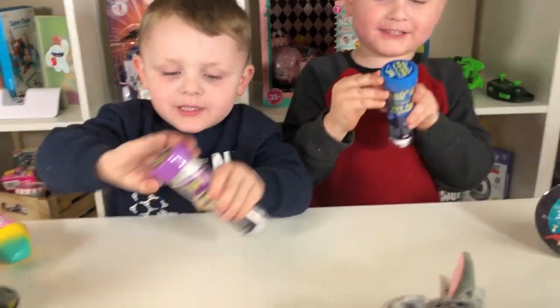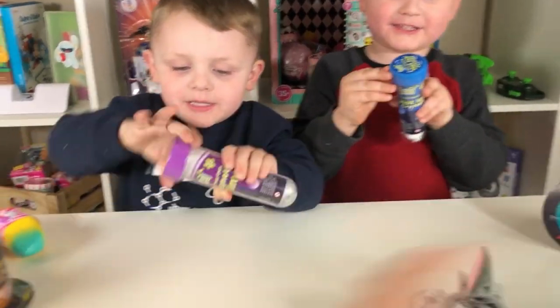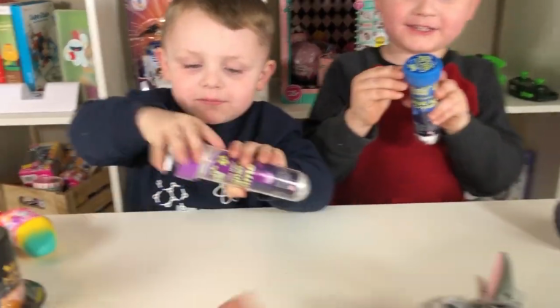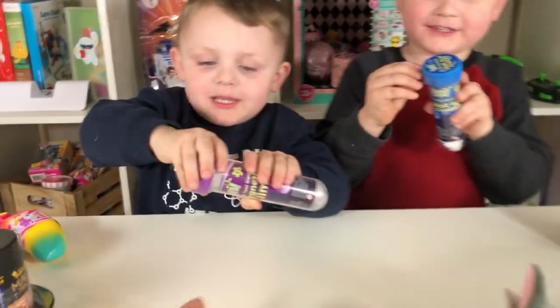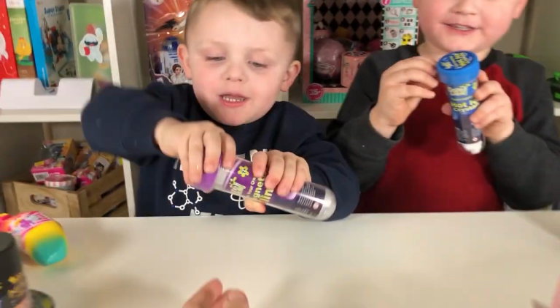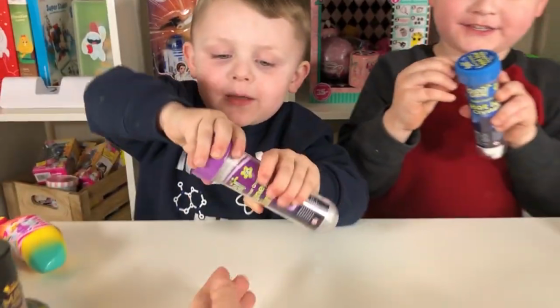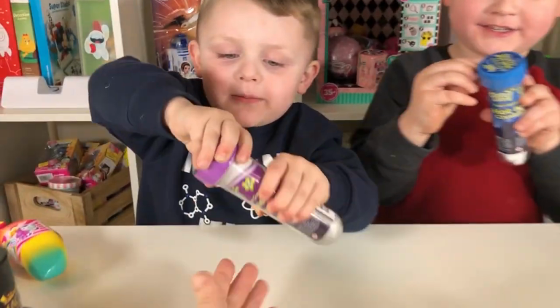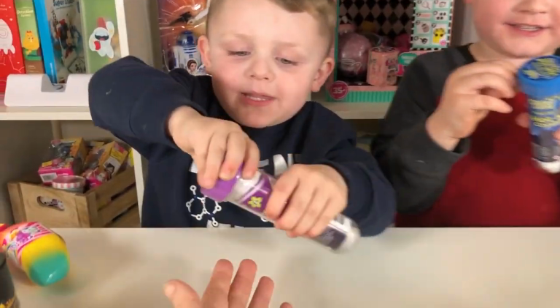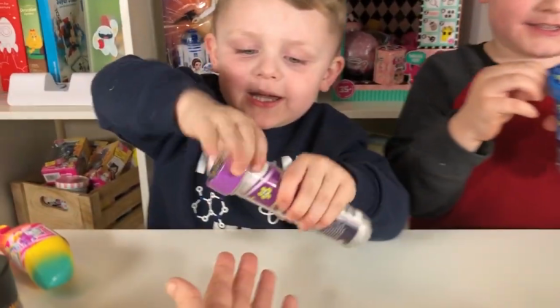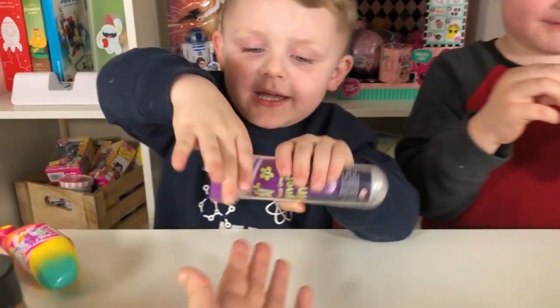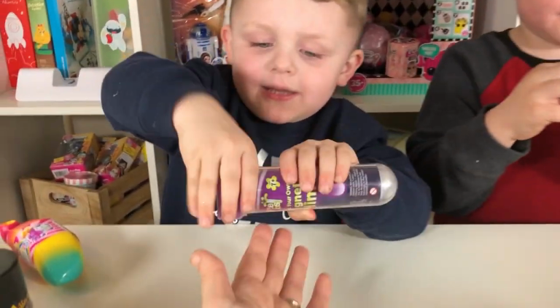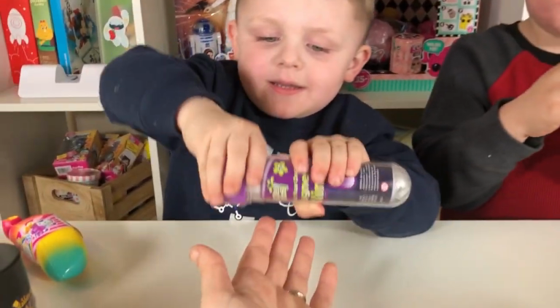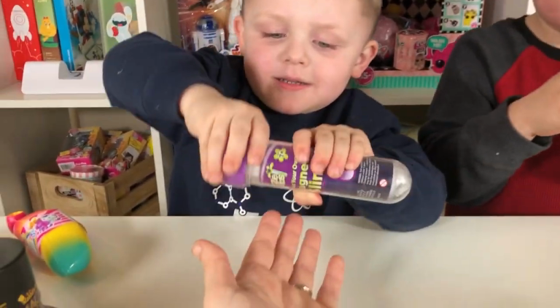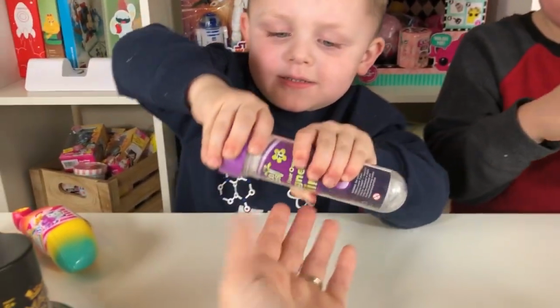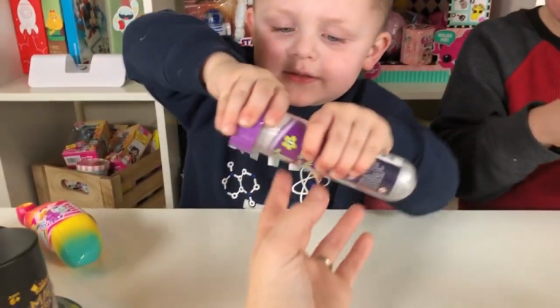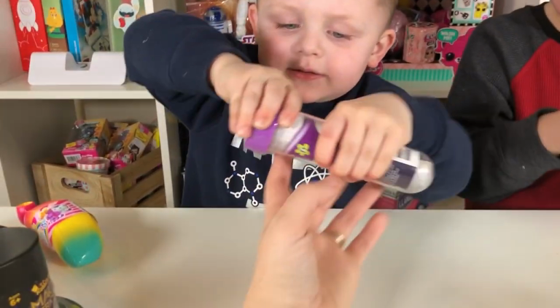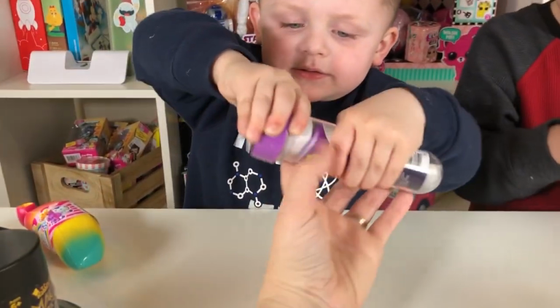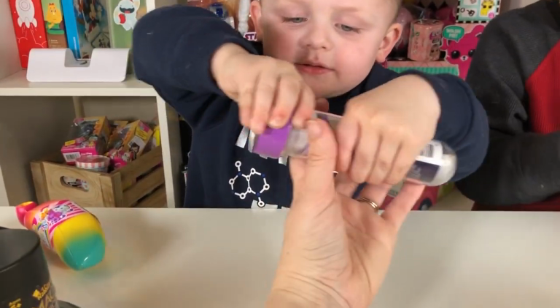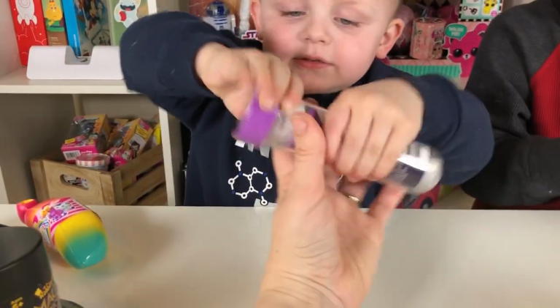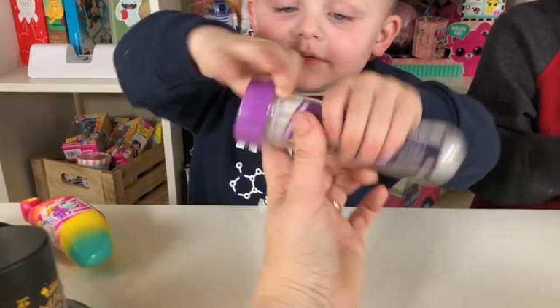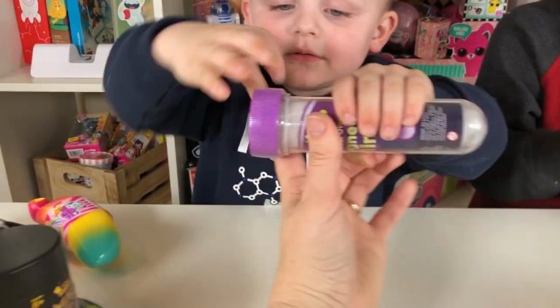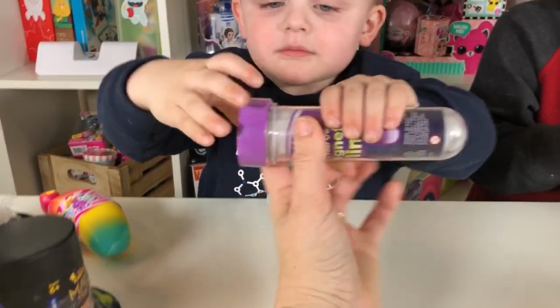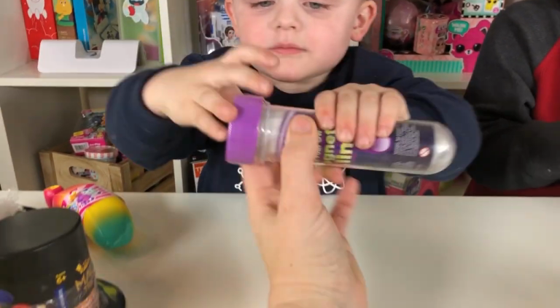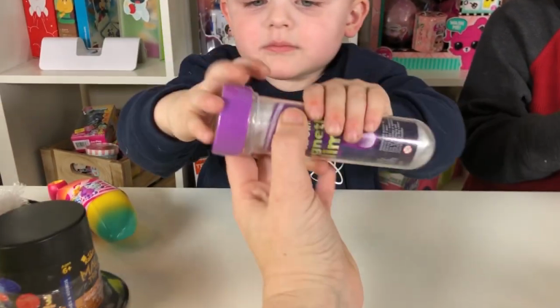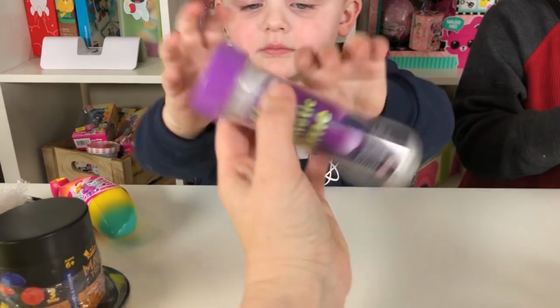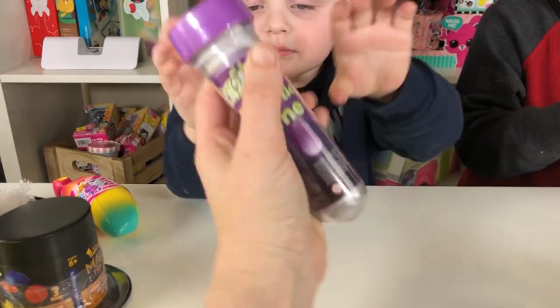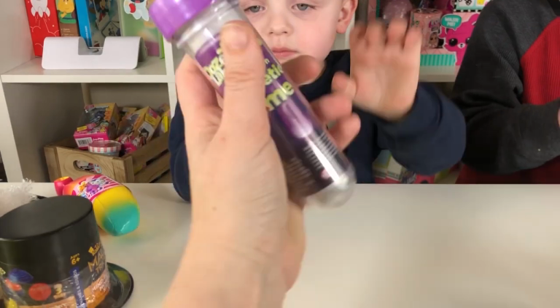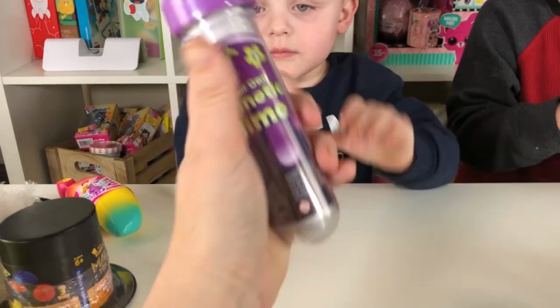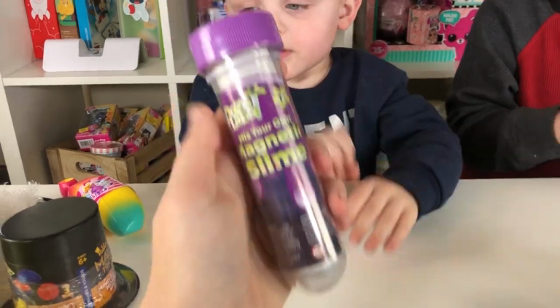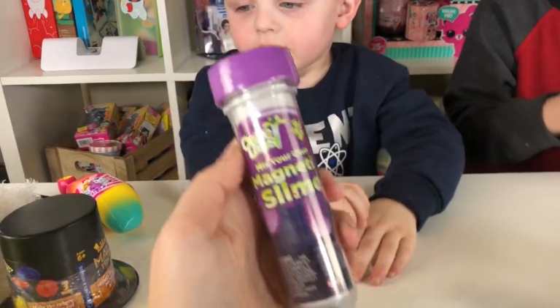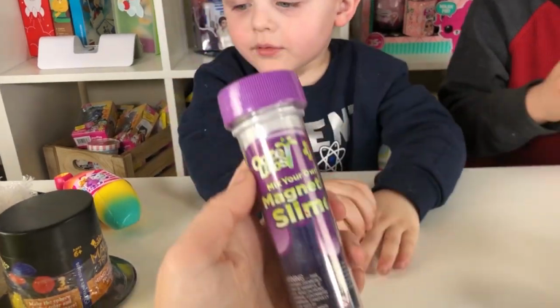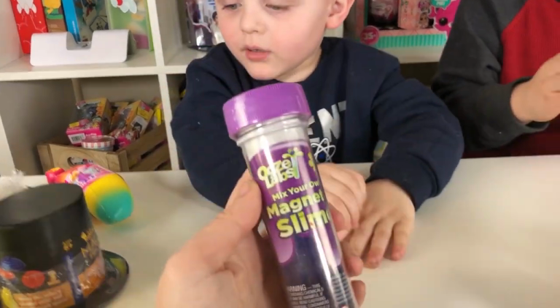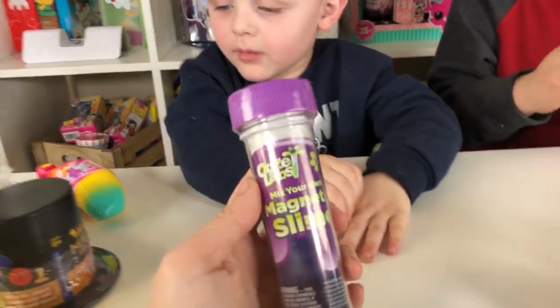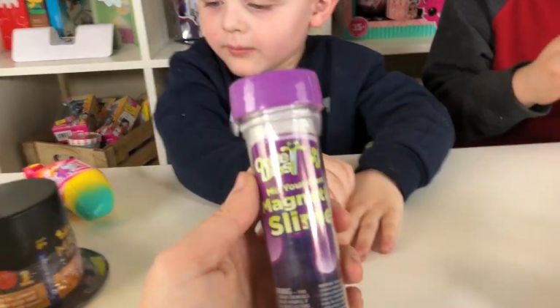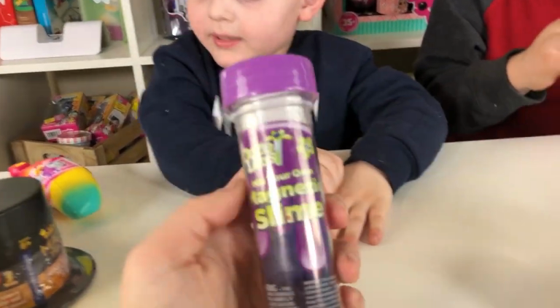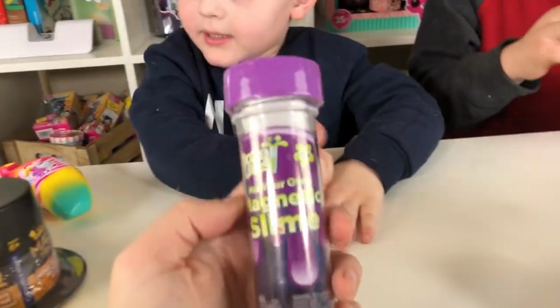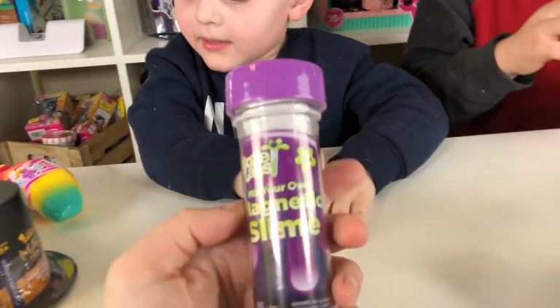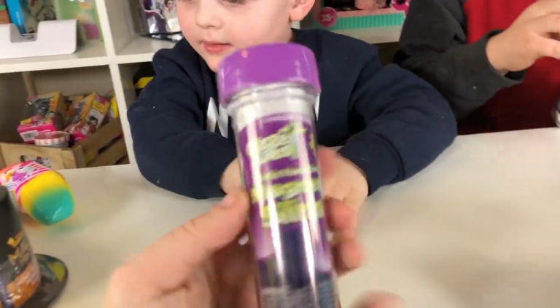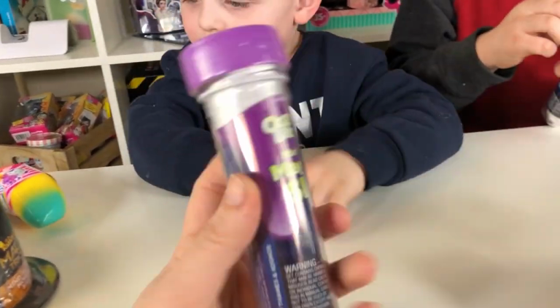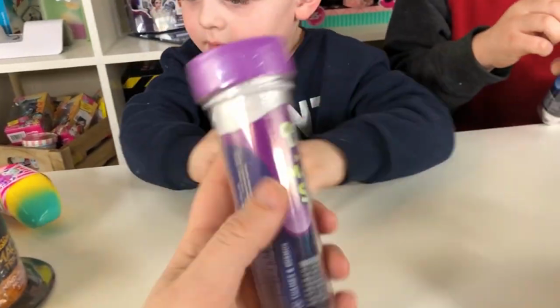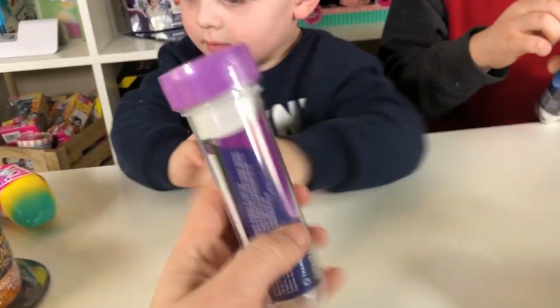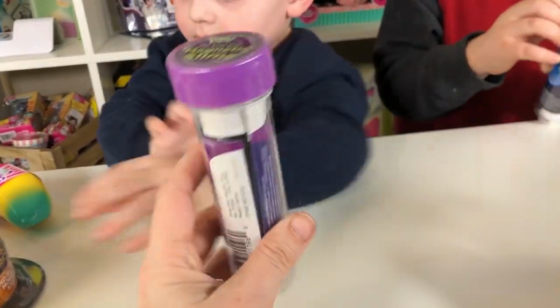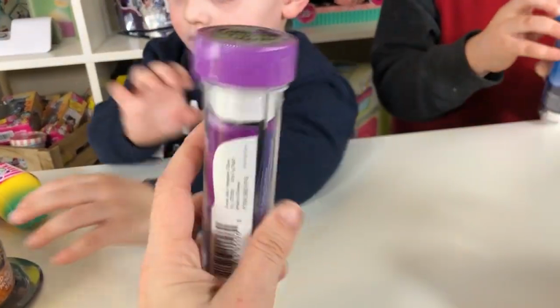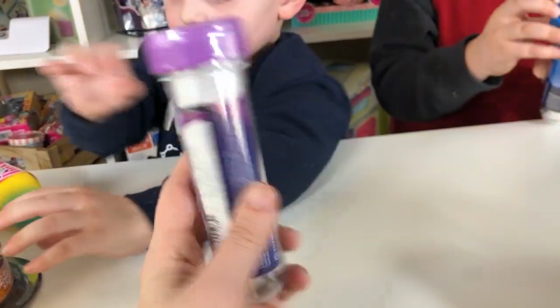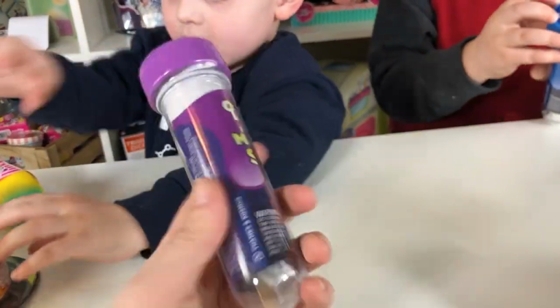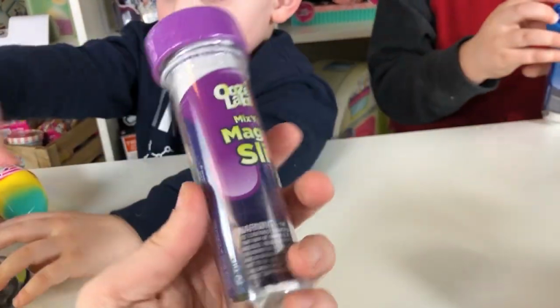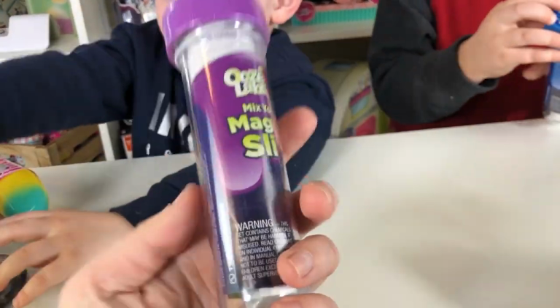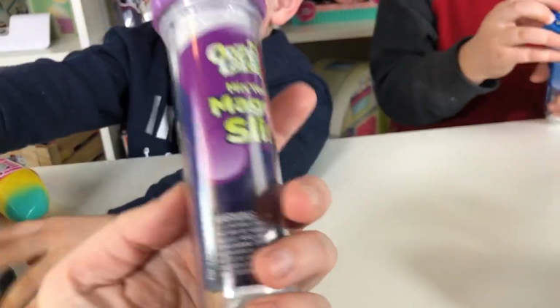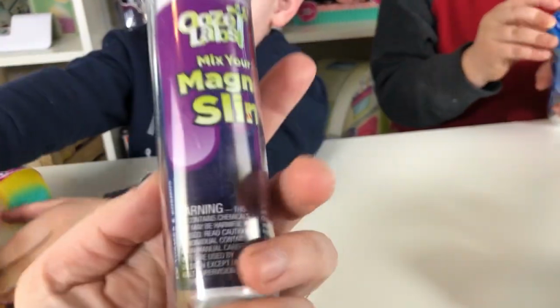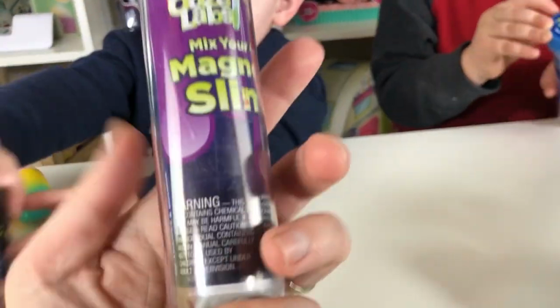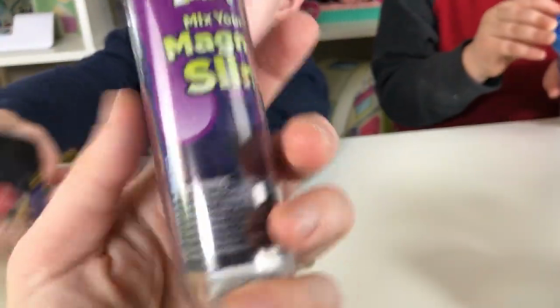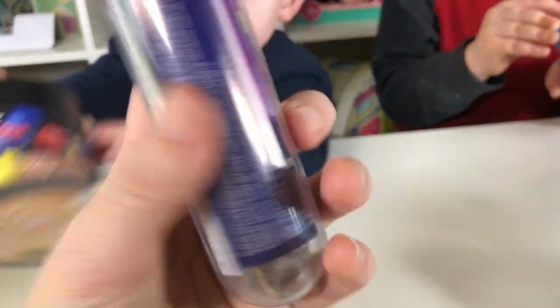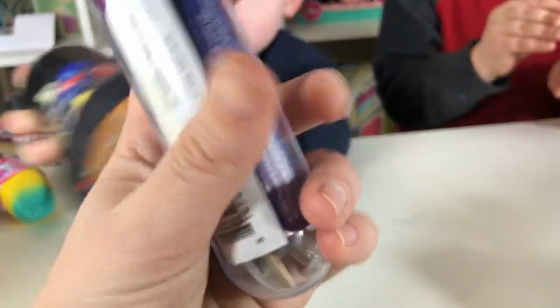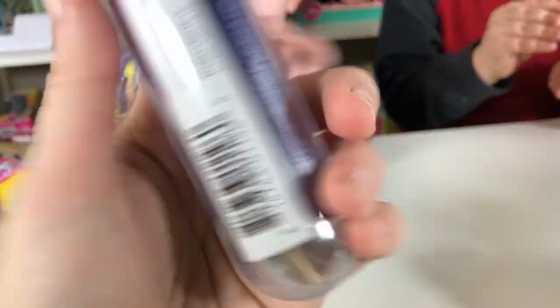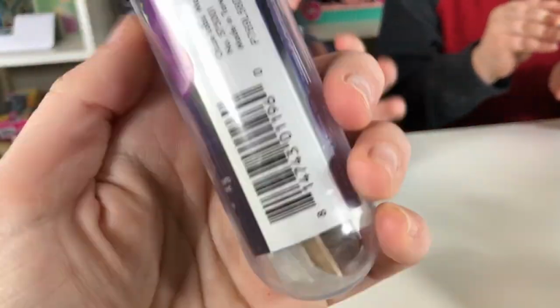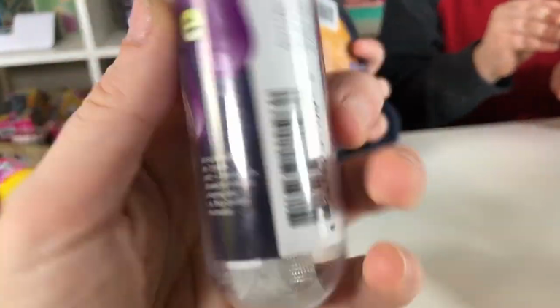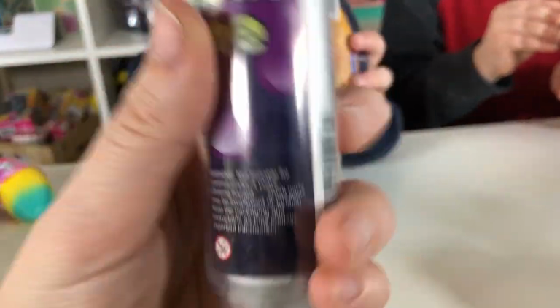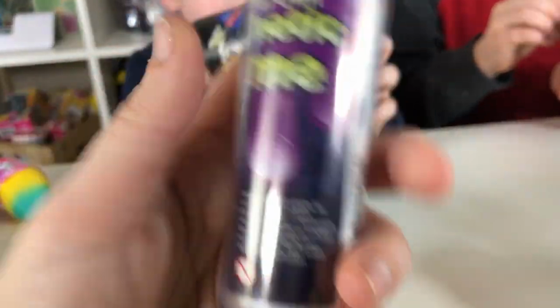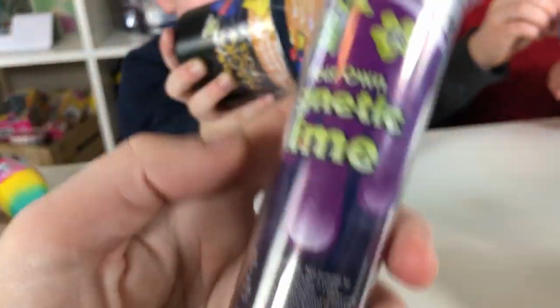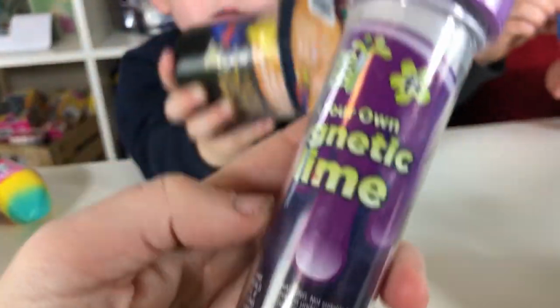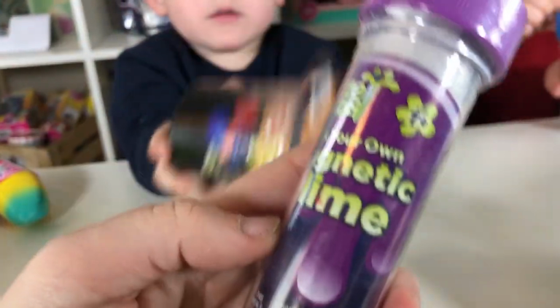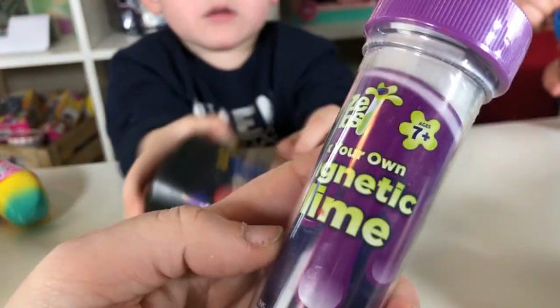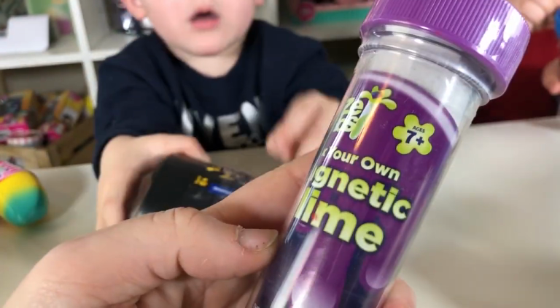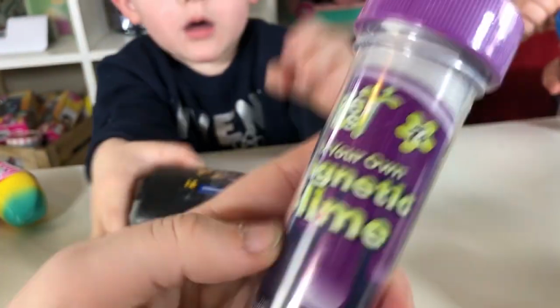Oh my goodness! Let's see, what is it? Make your own magnetic slime! That's so cool!